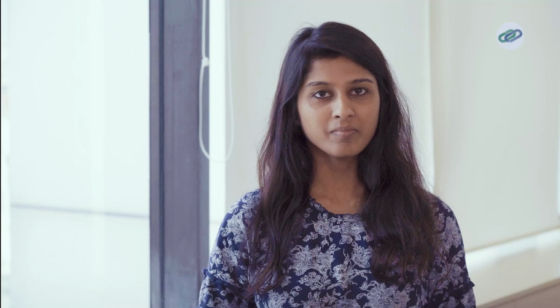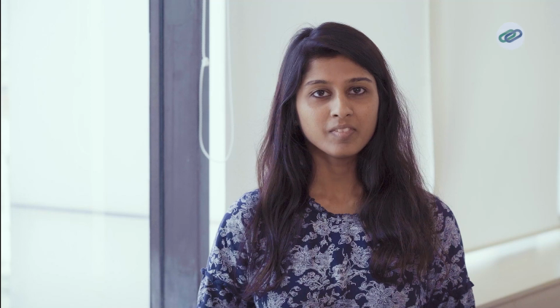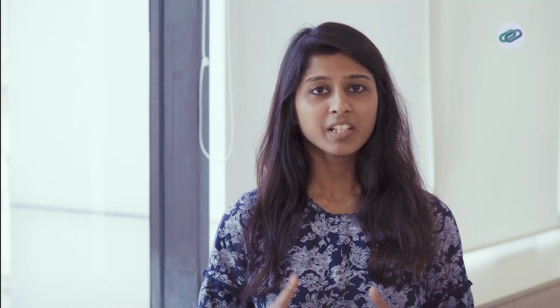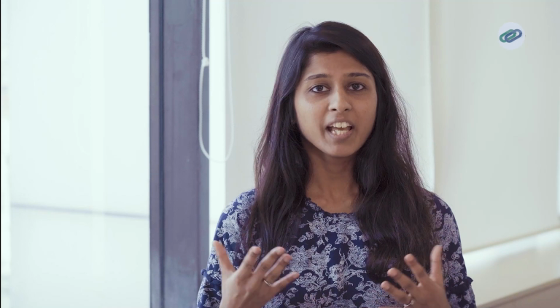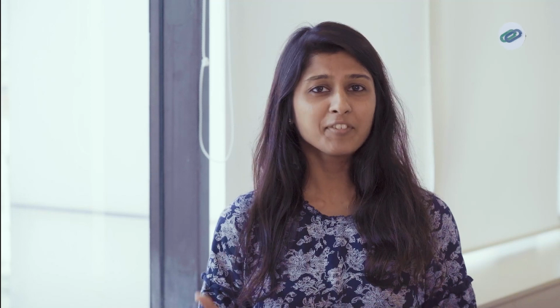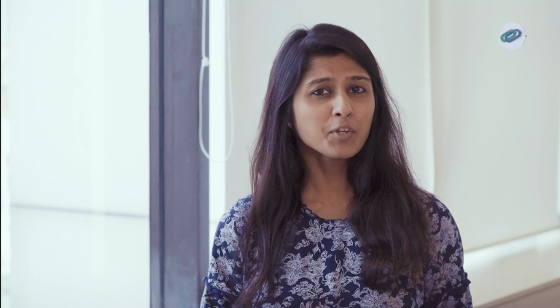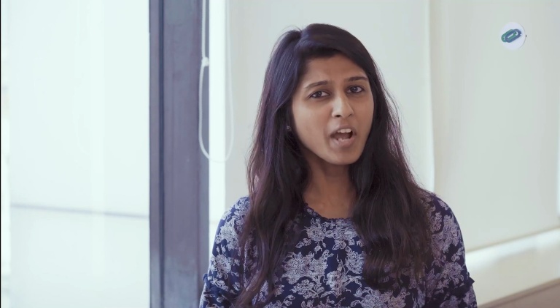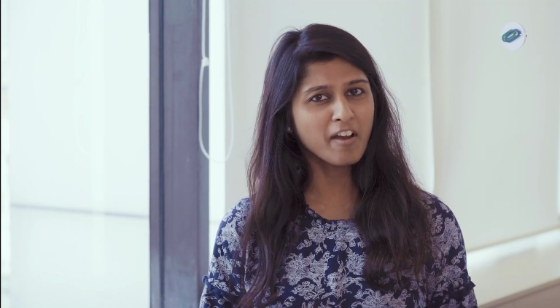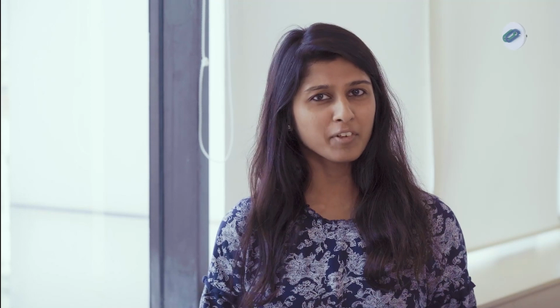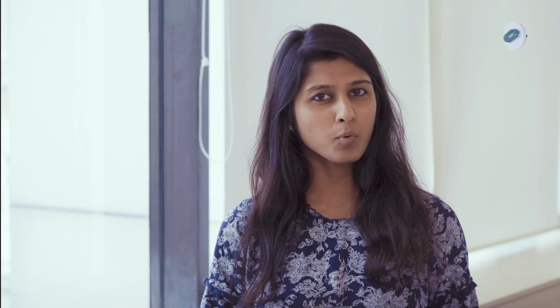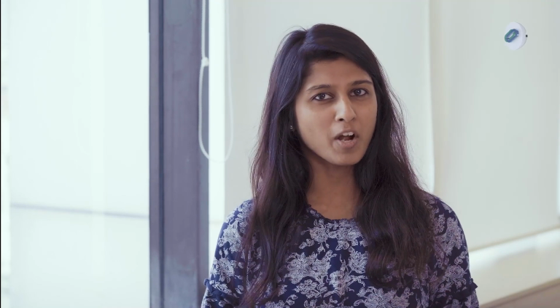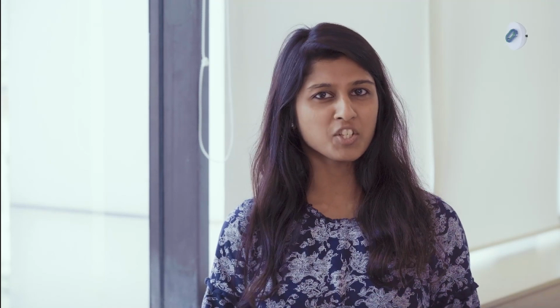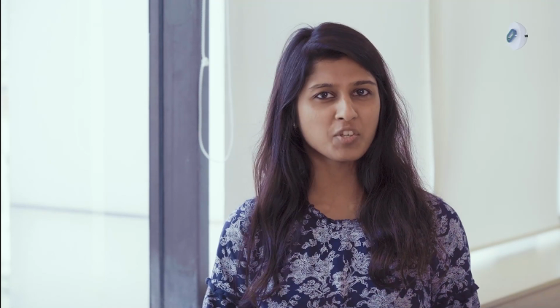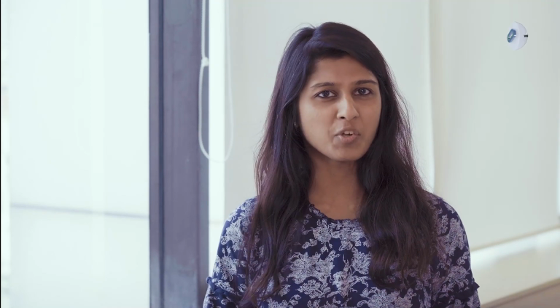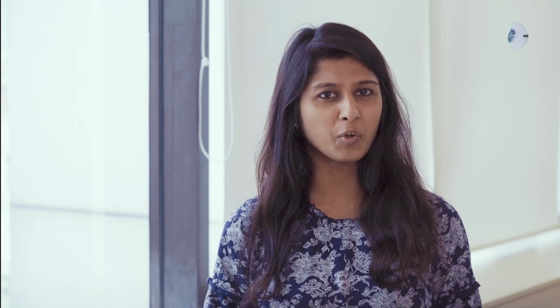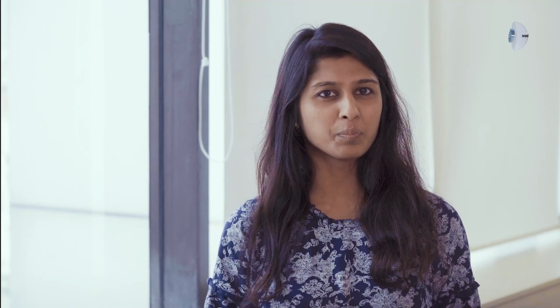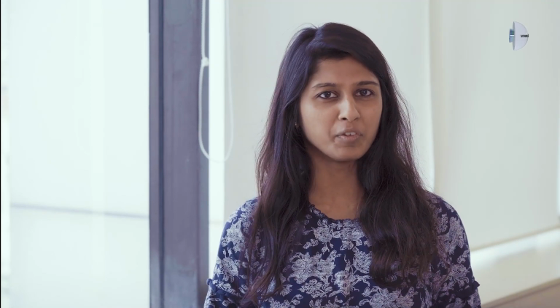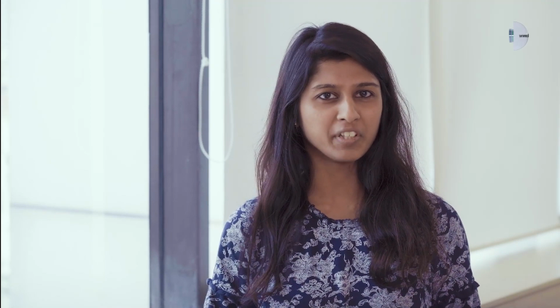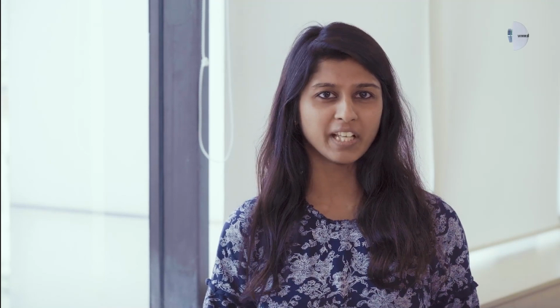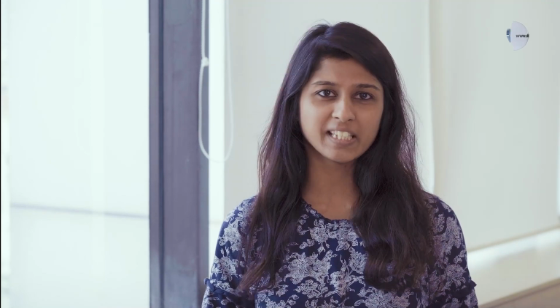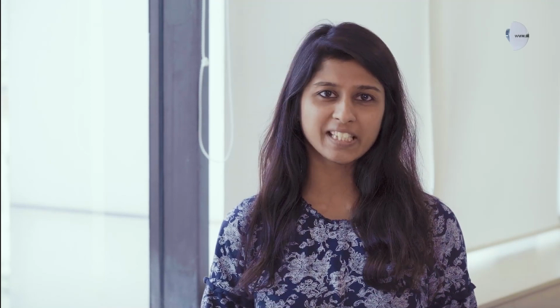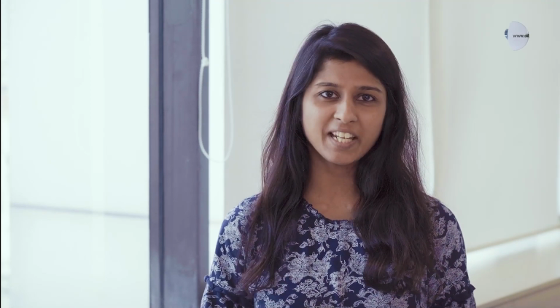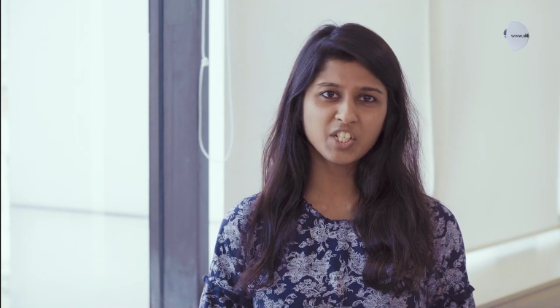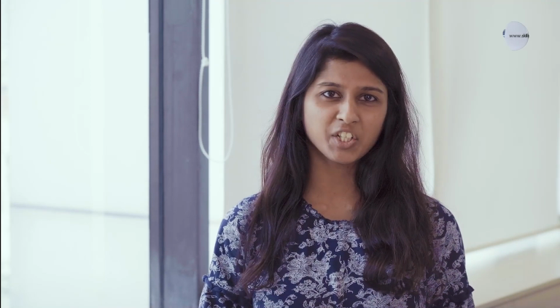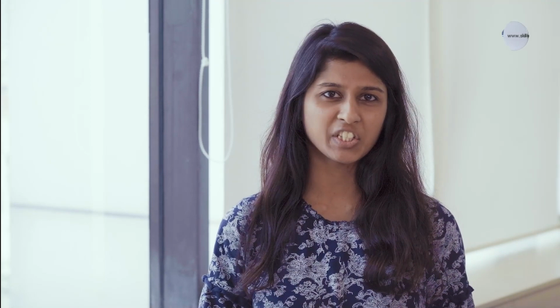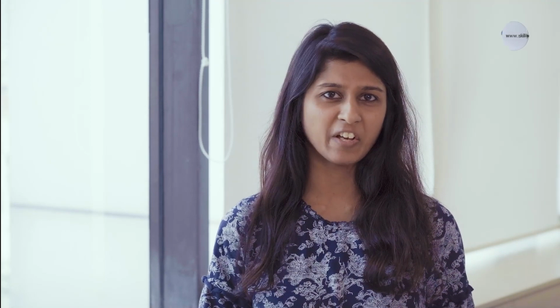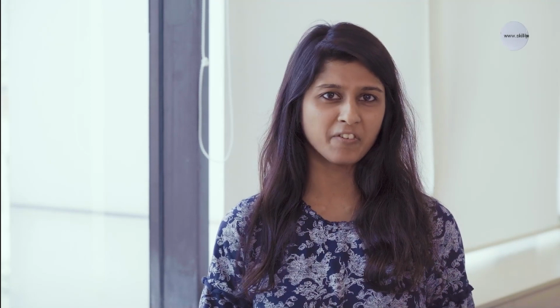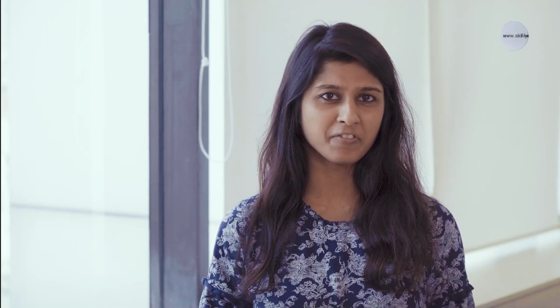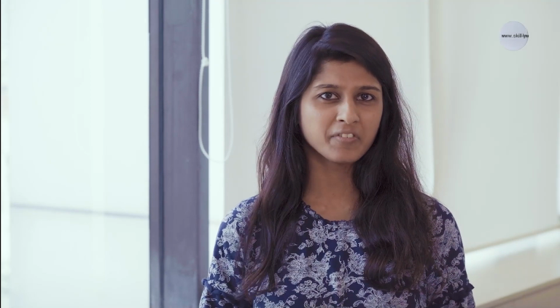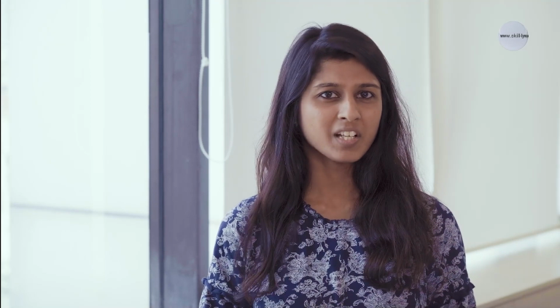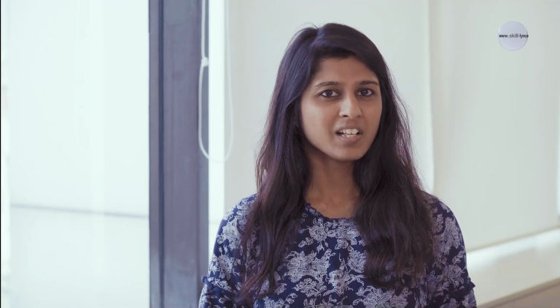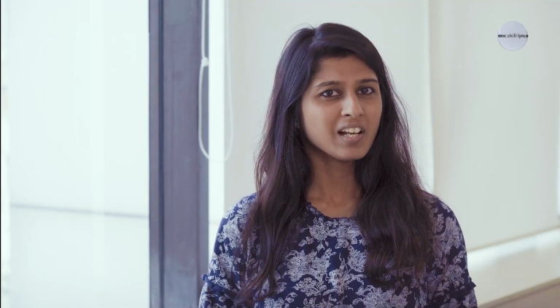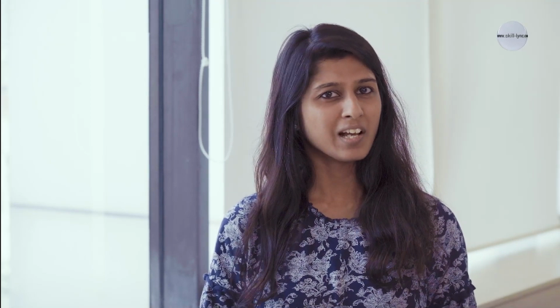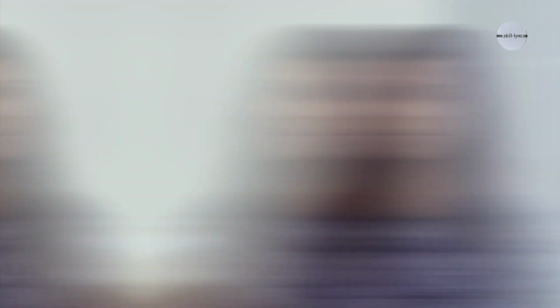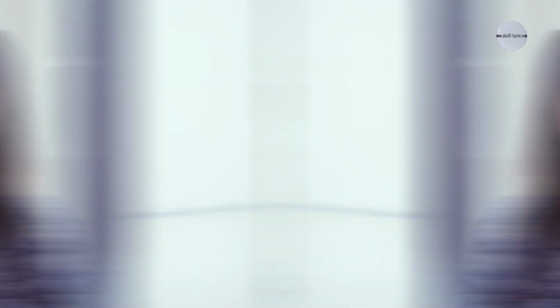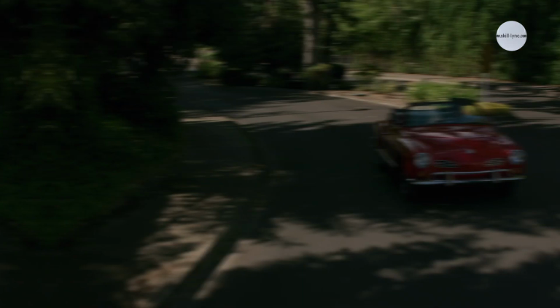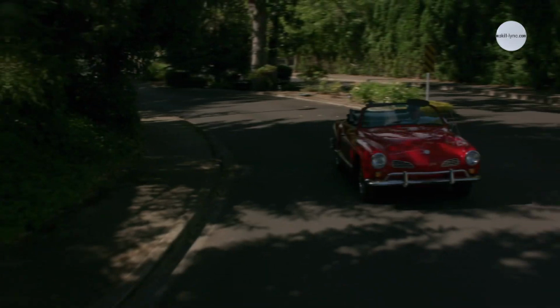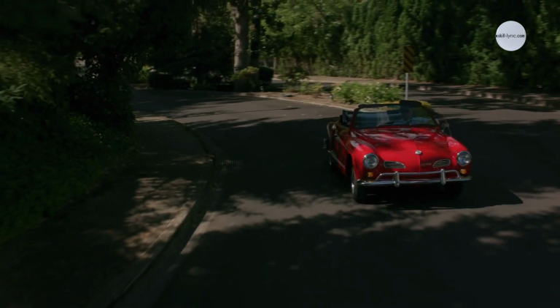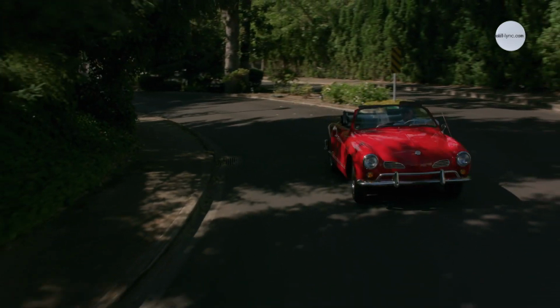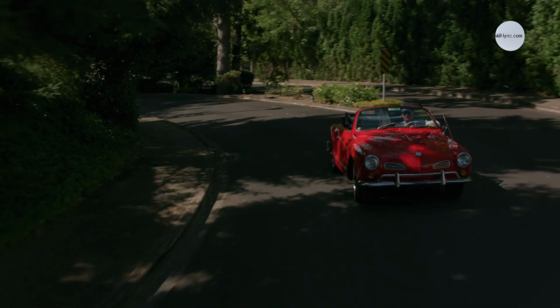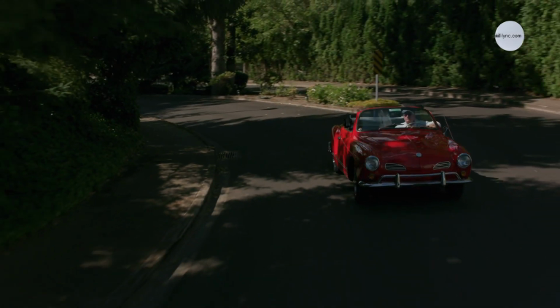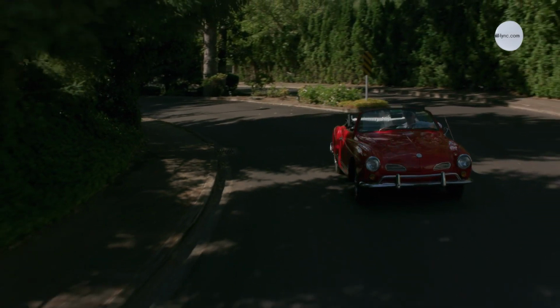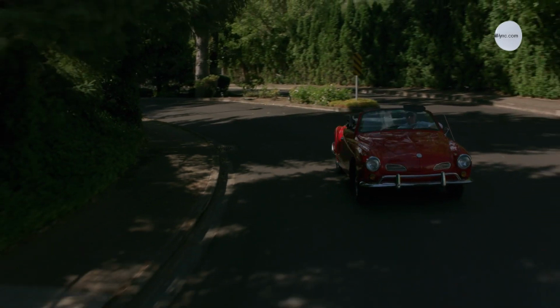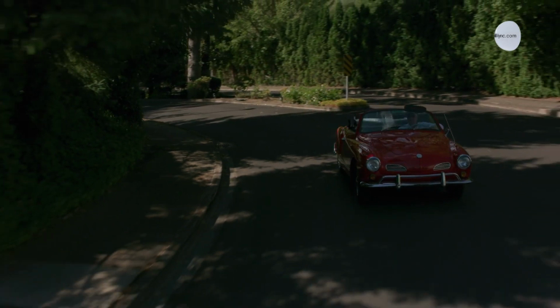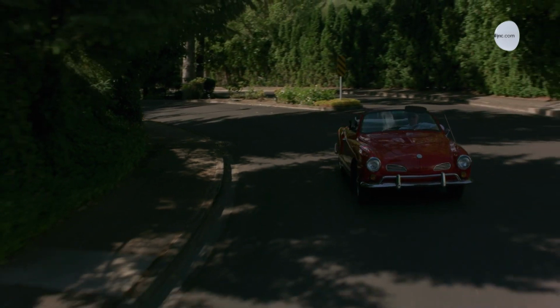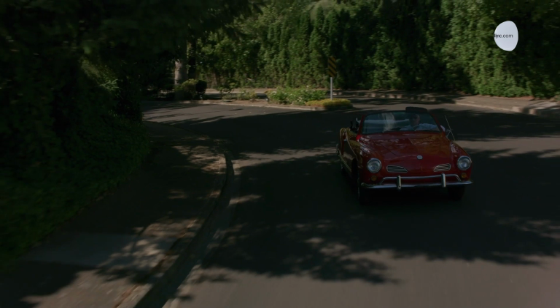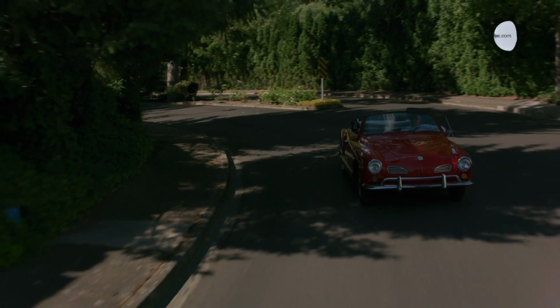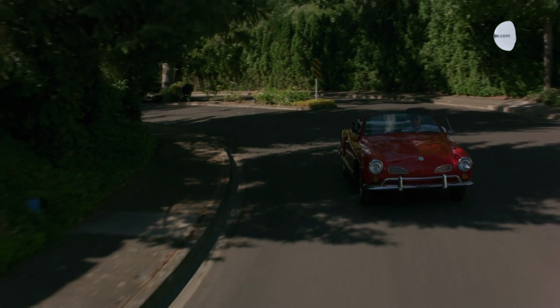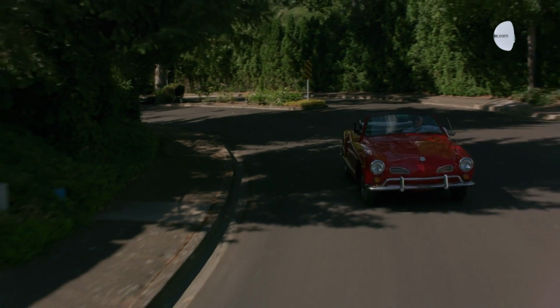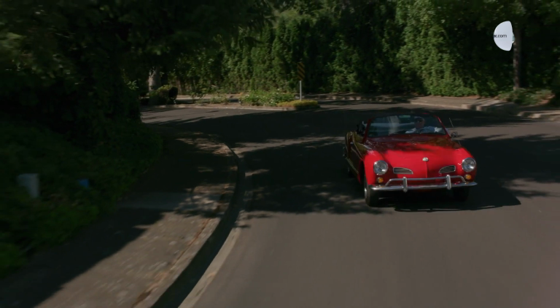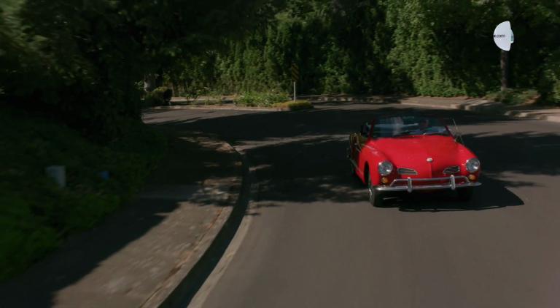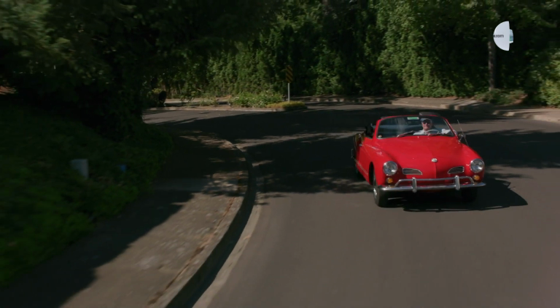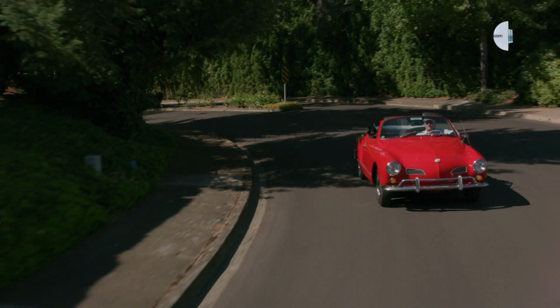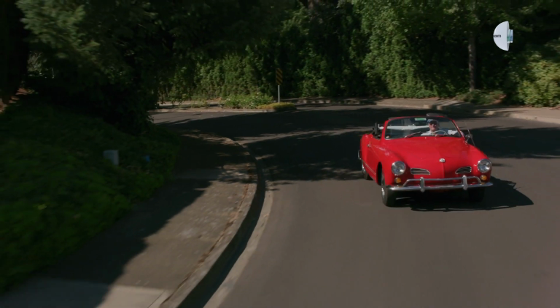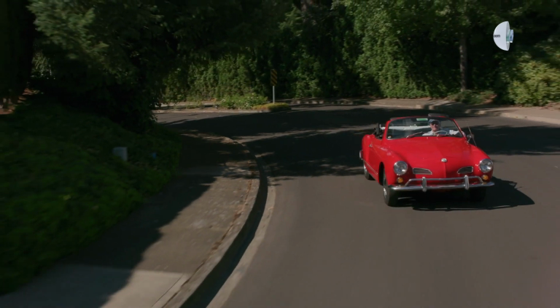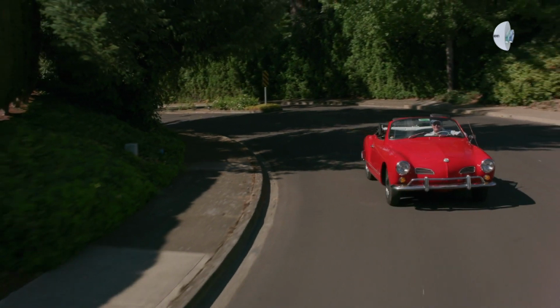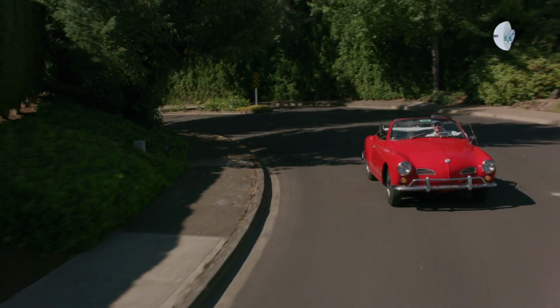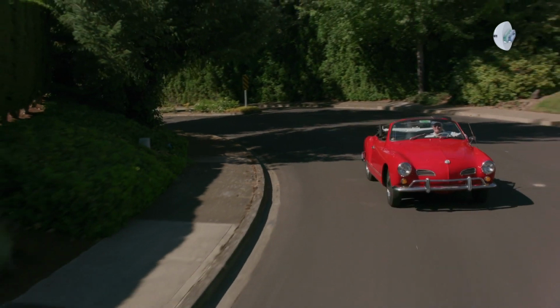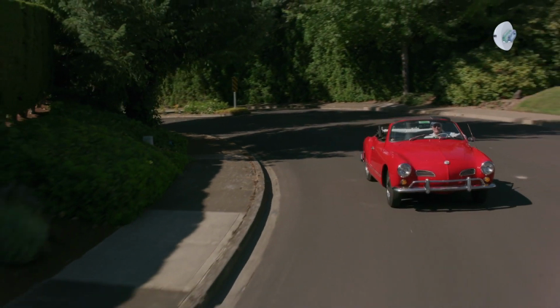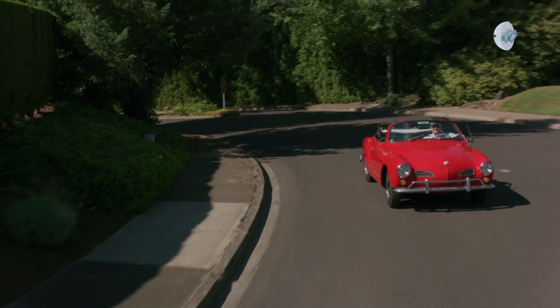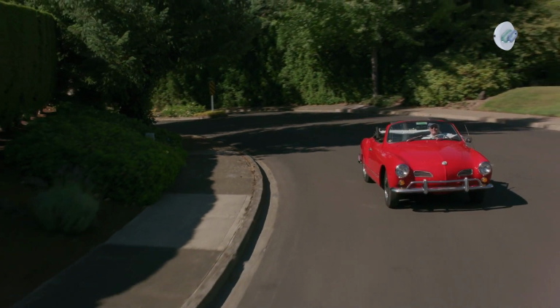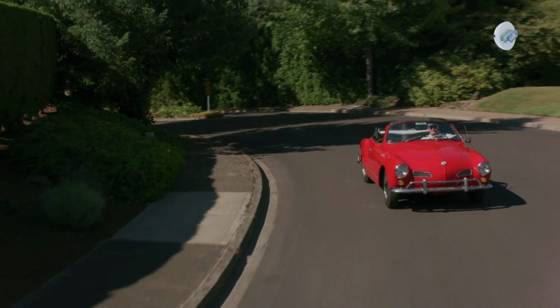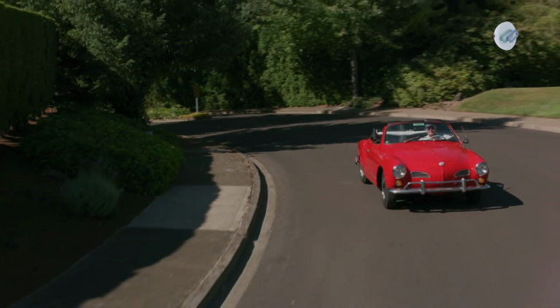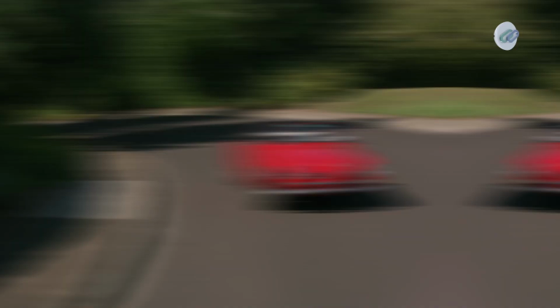Have you ever watched an old movie and said to yourself, they don't make cars like this anymore? Well, they don't.